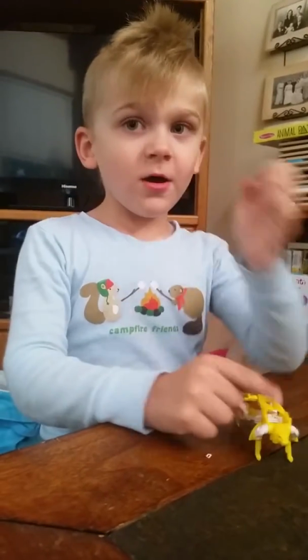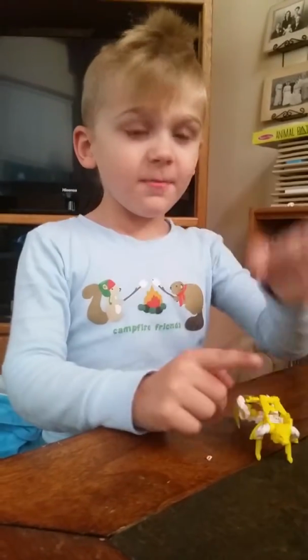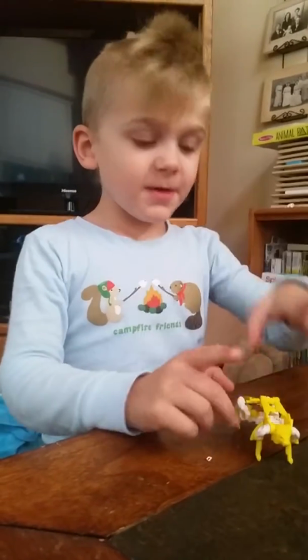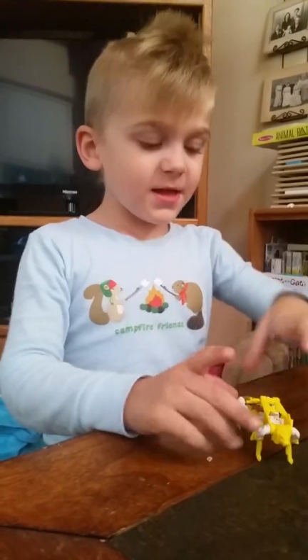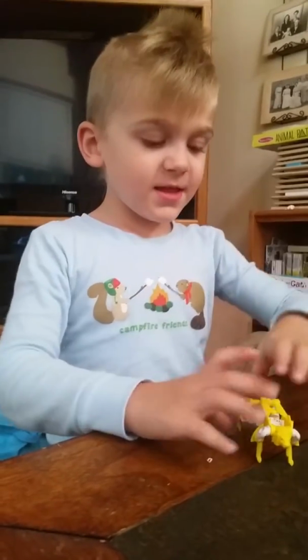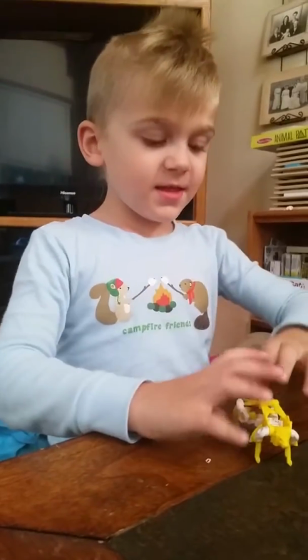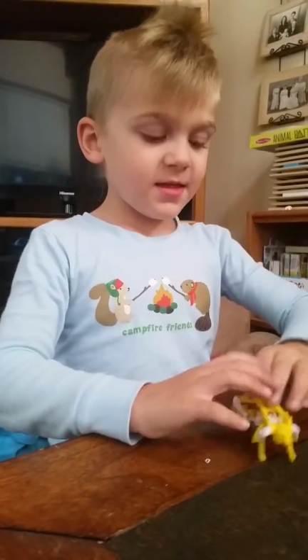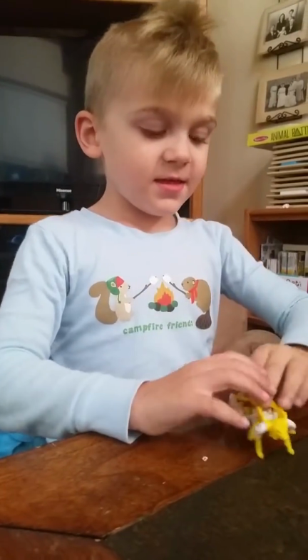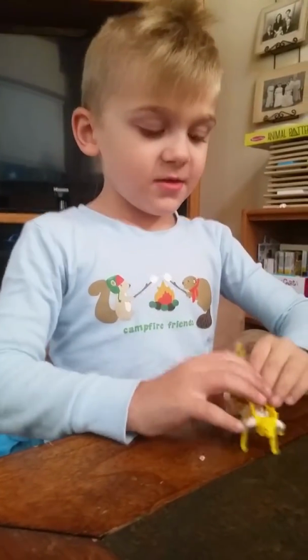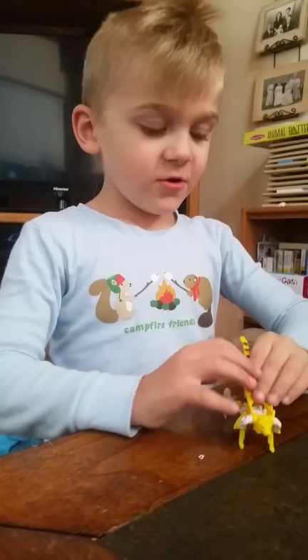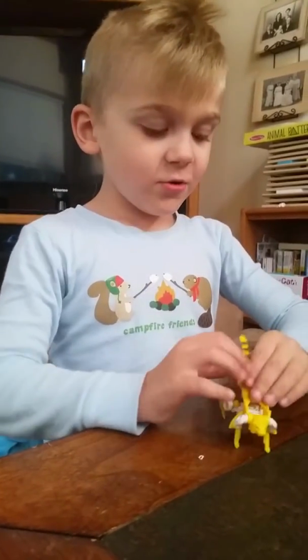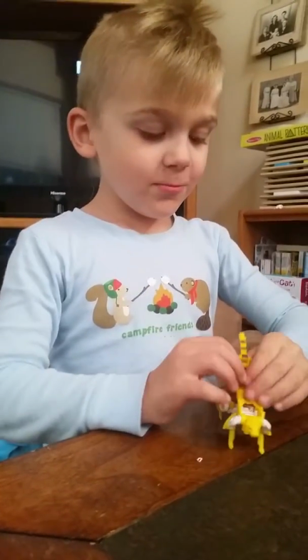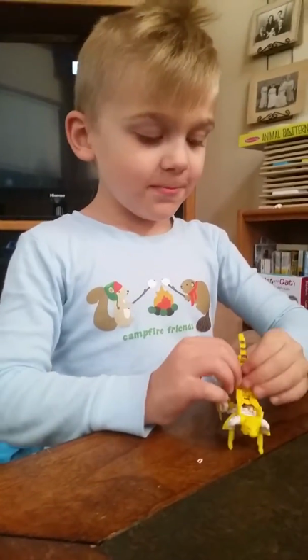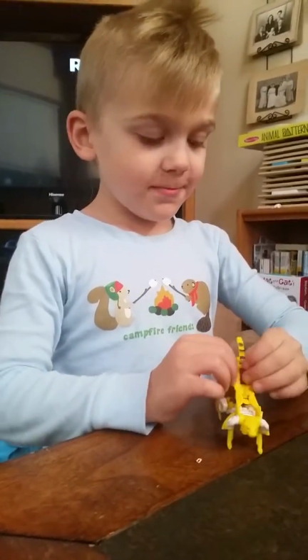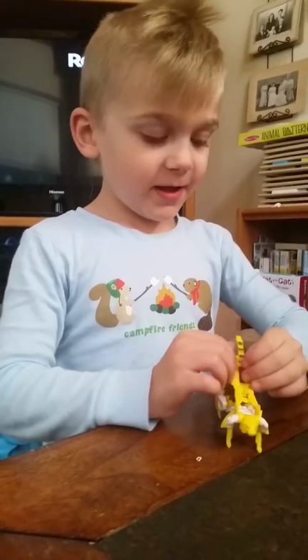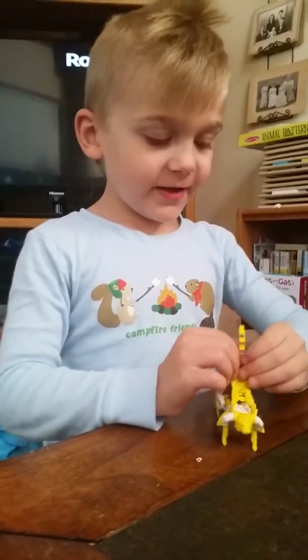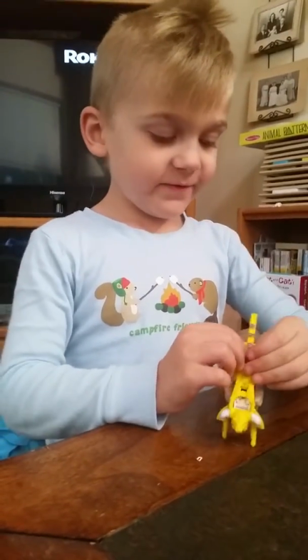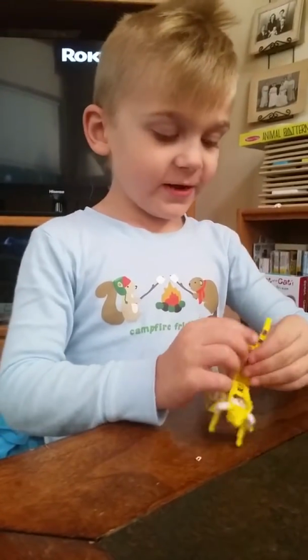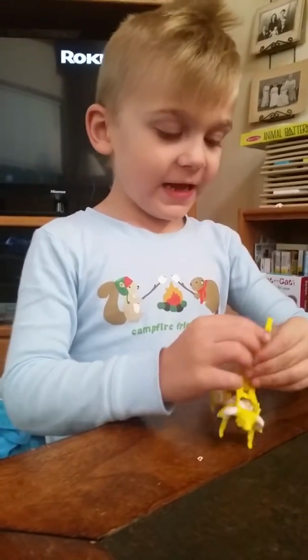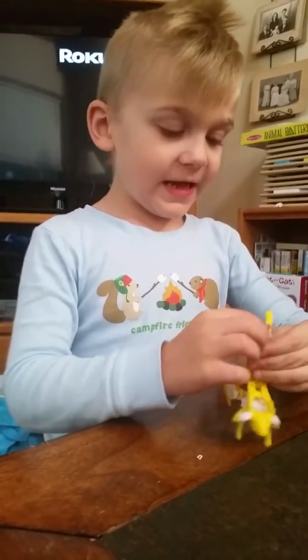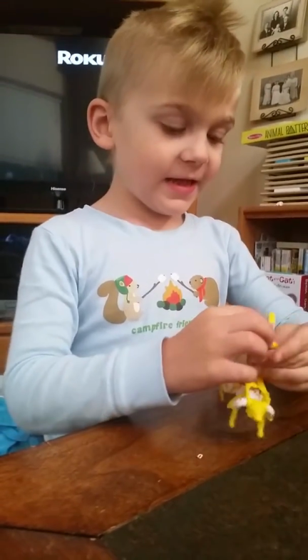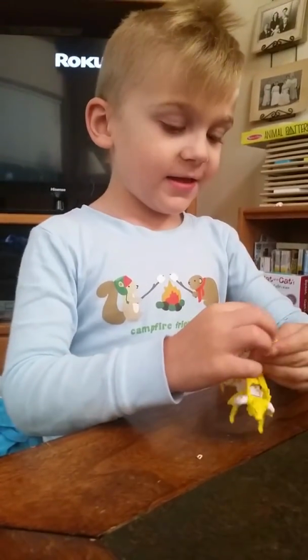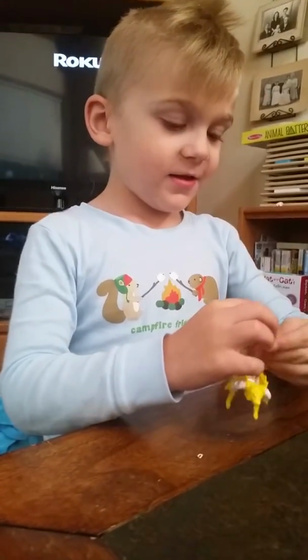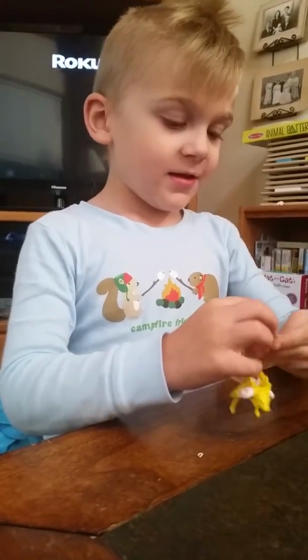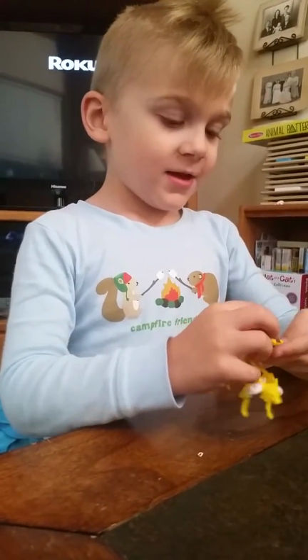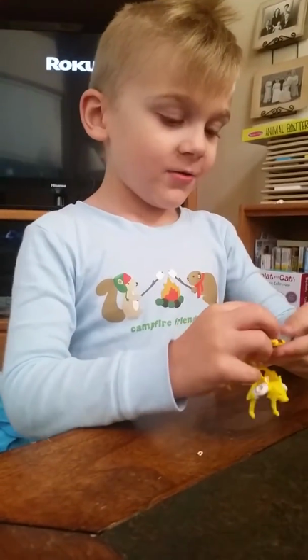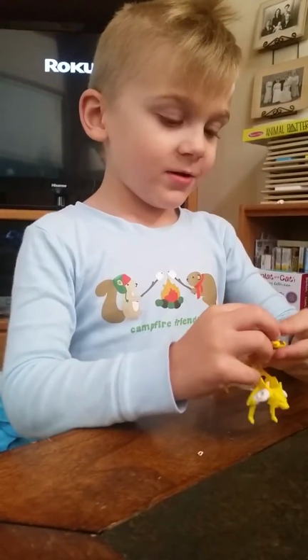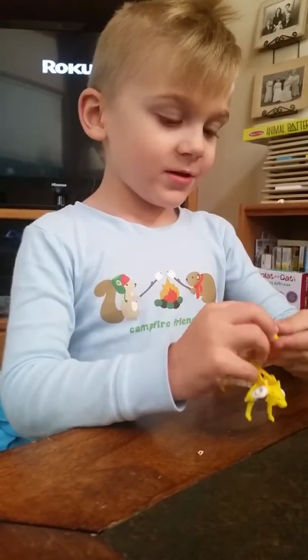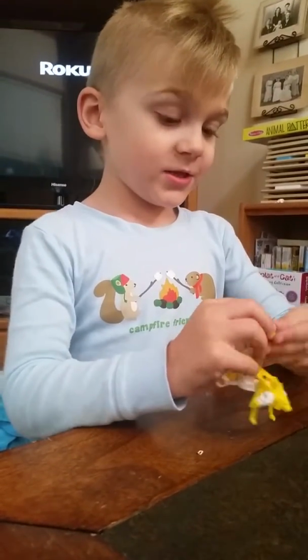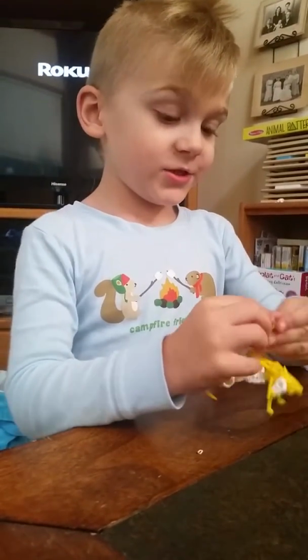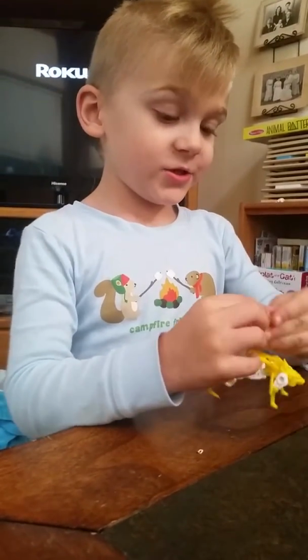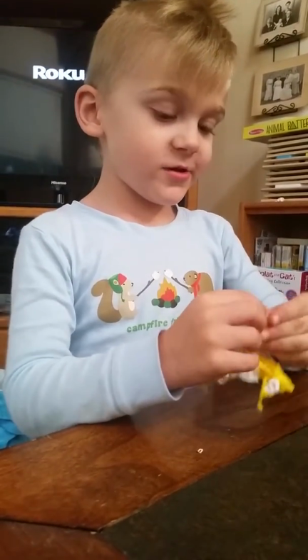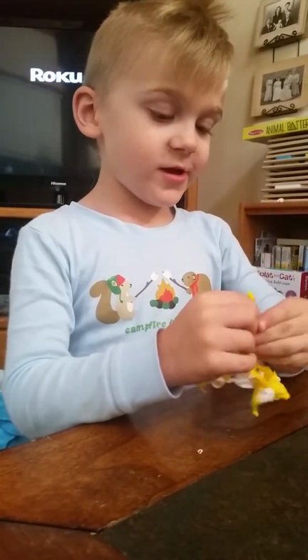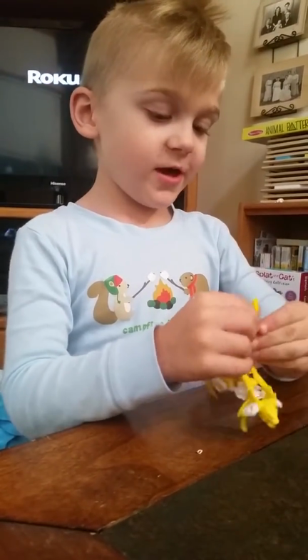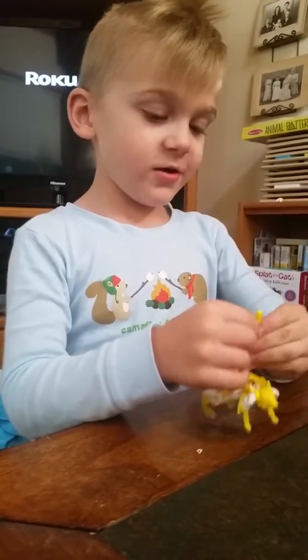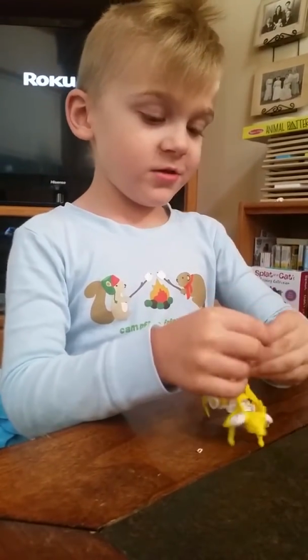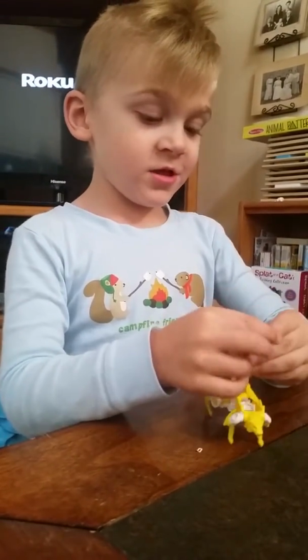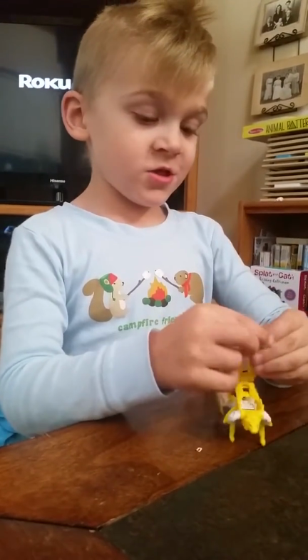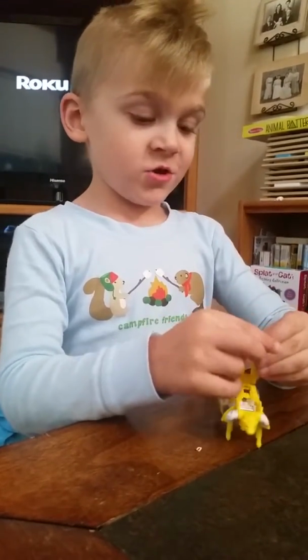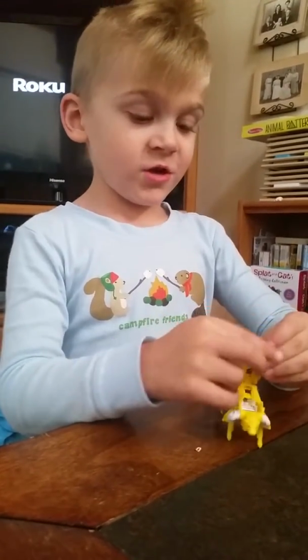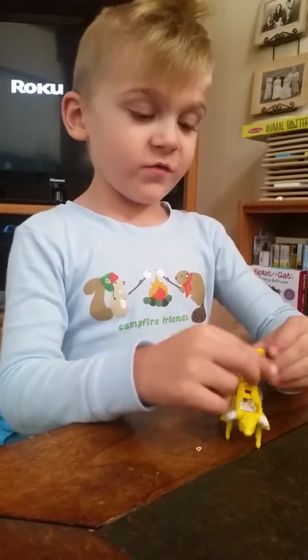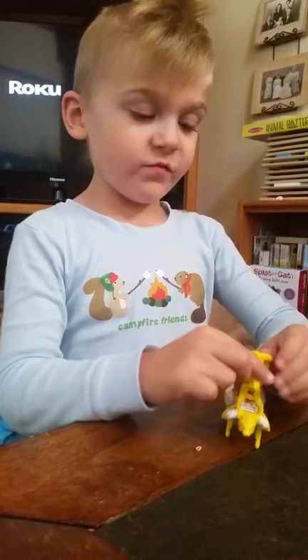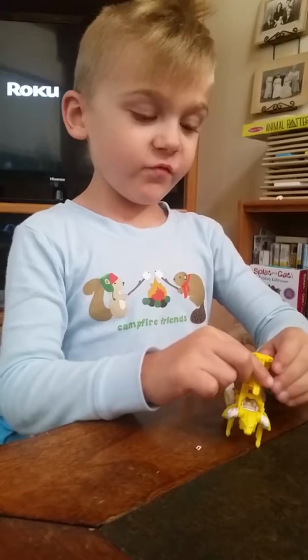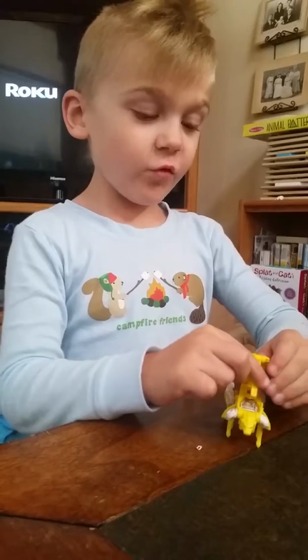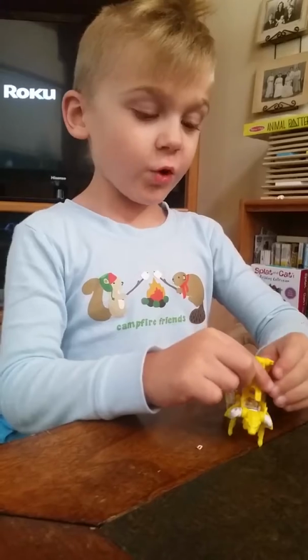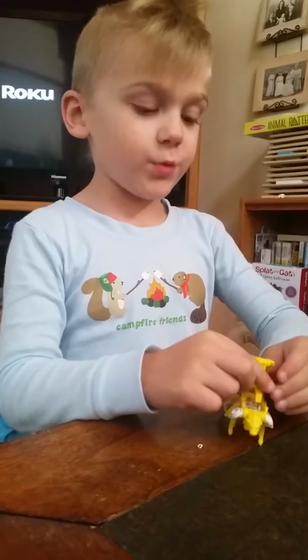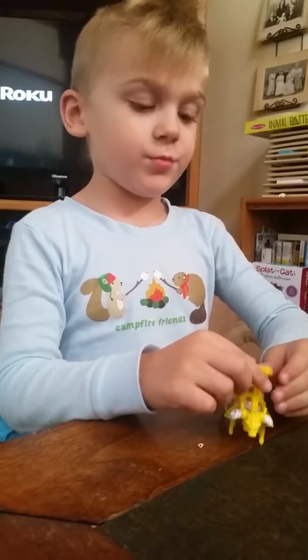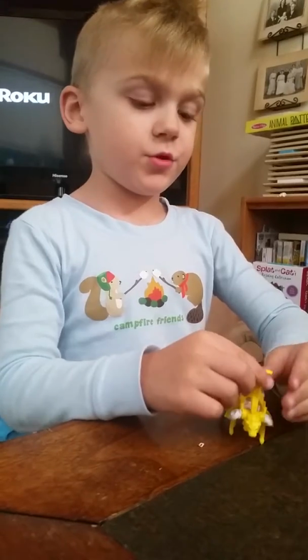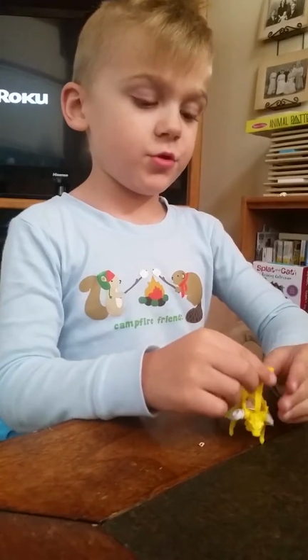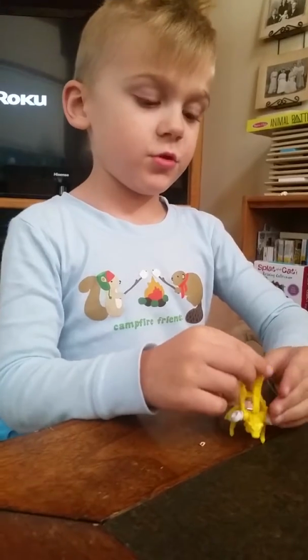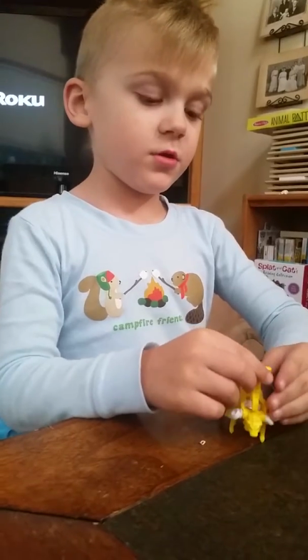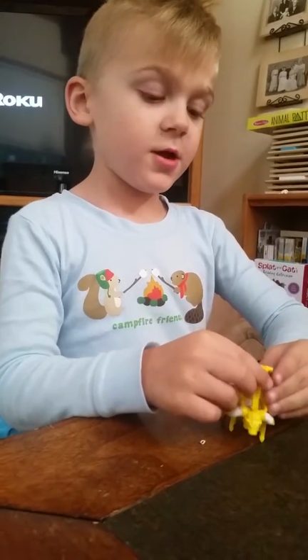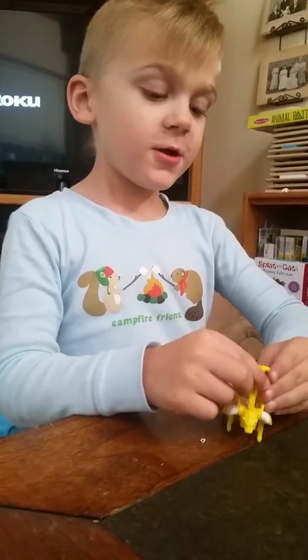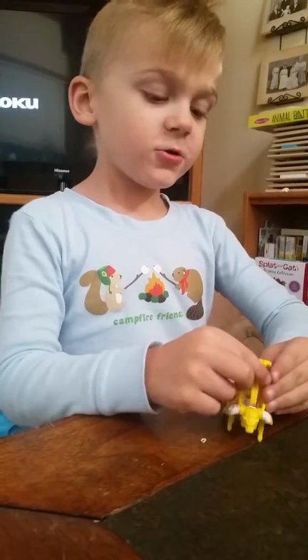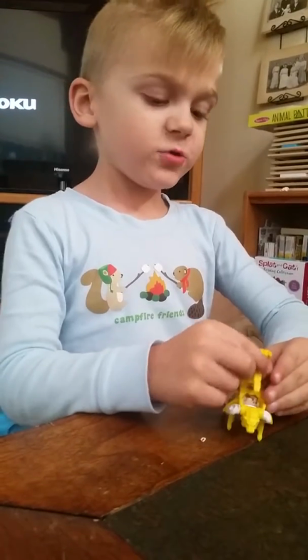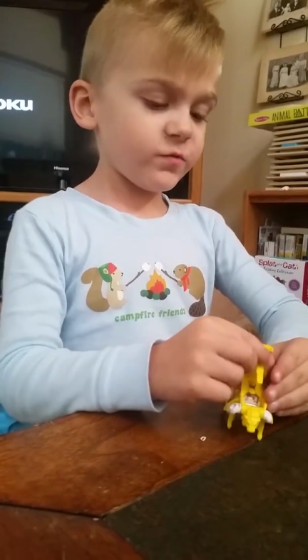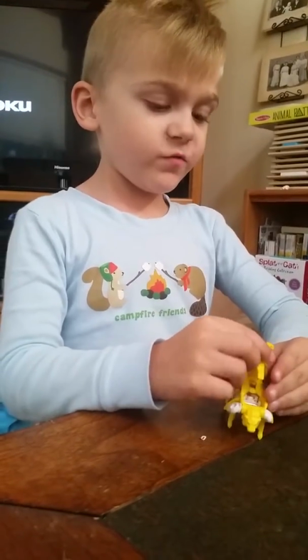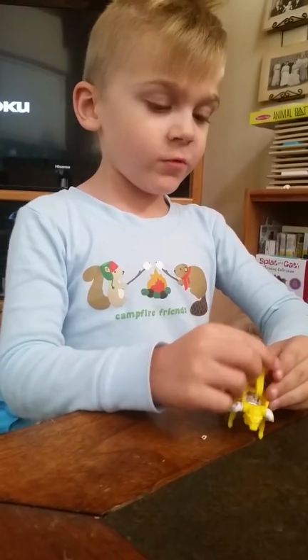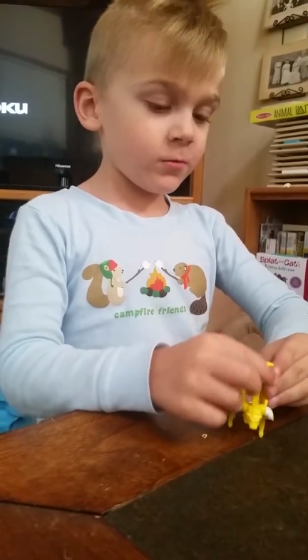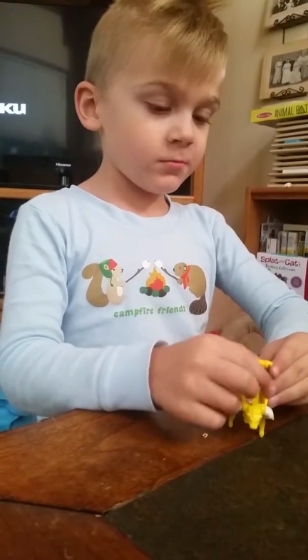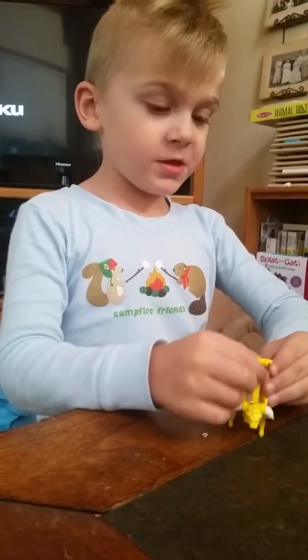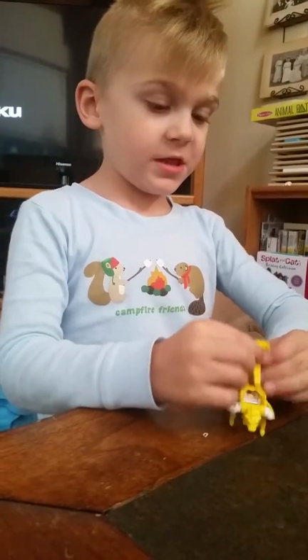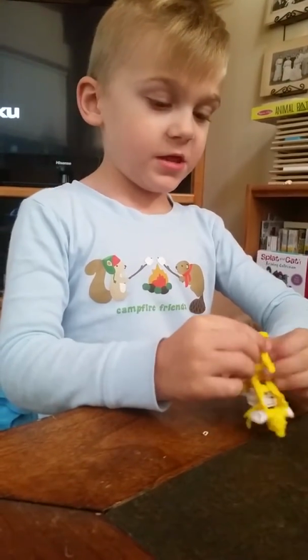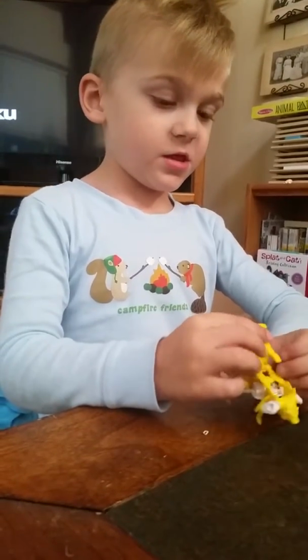But, oh, I forgot. I wanted to show you how this transforms. Transform this.